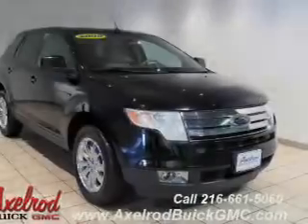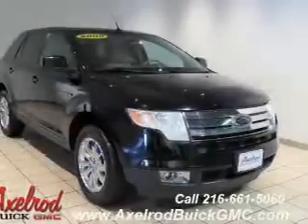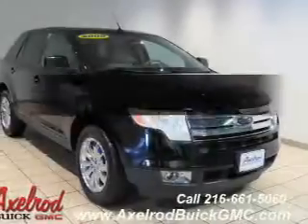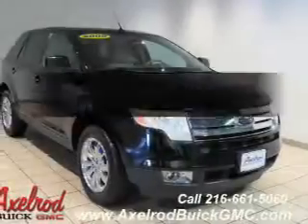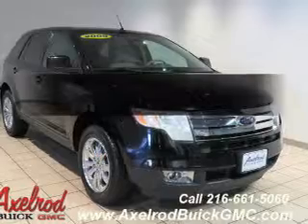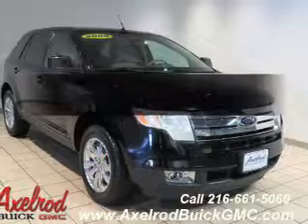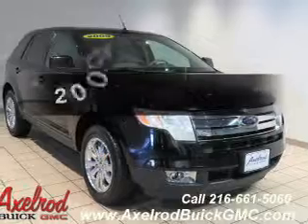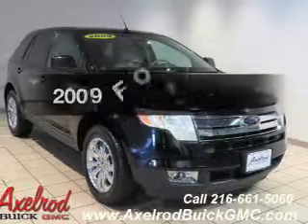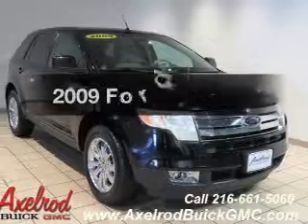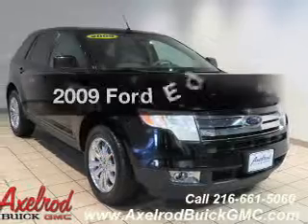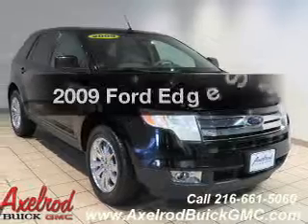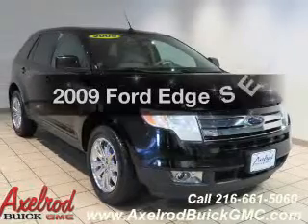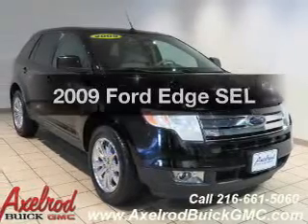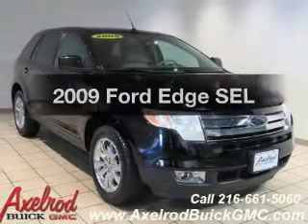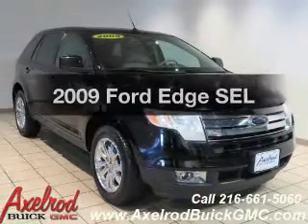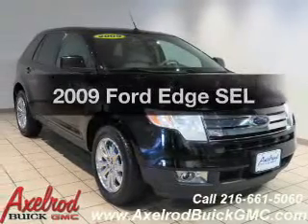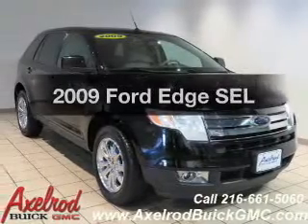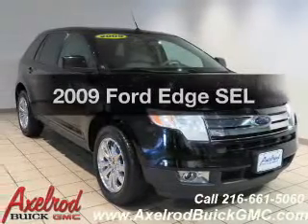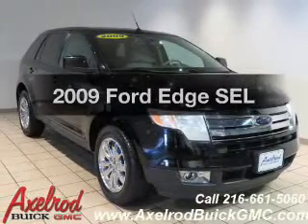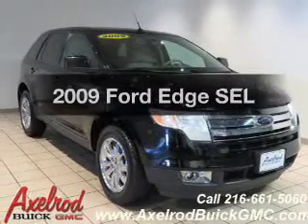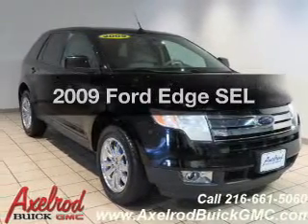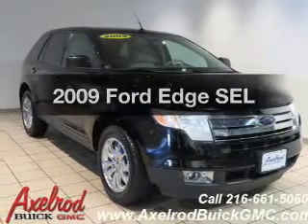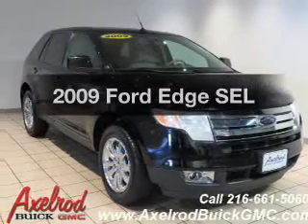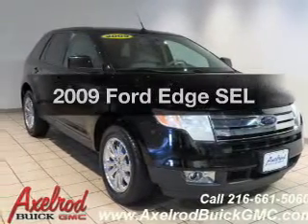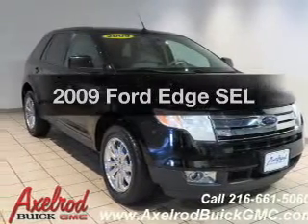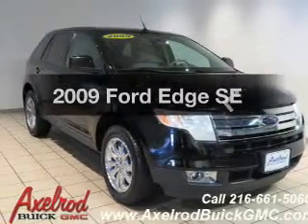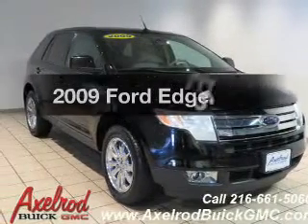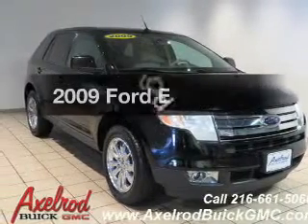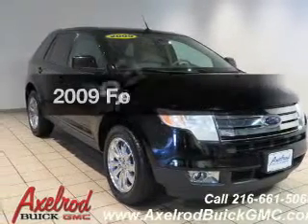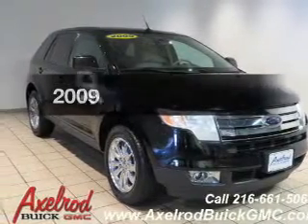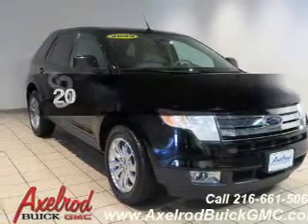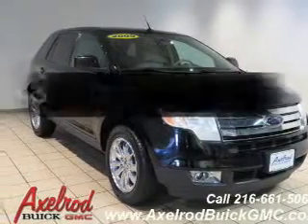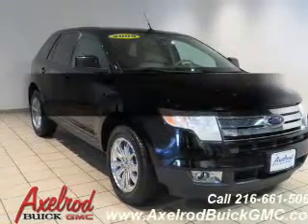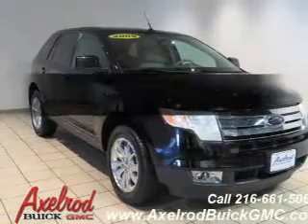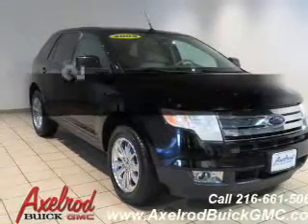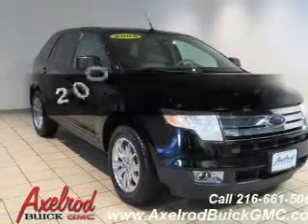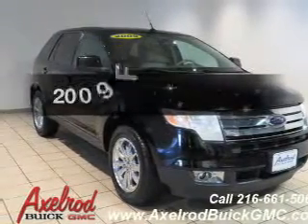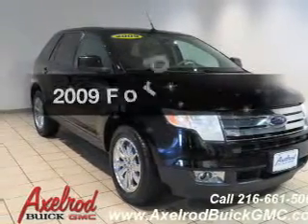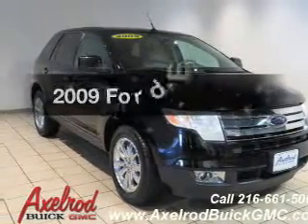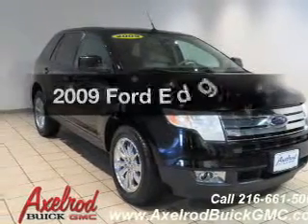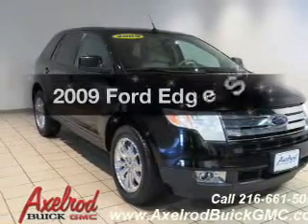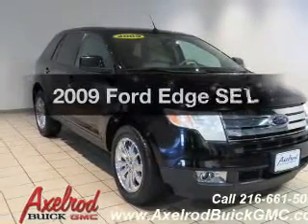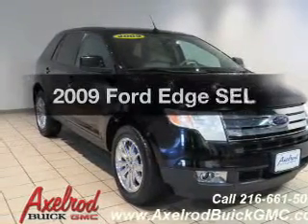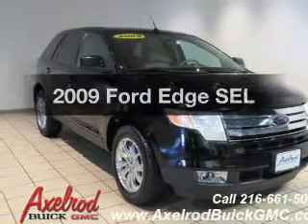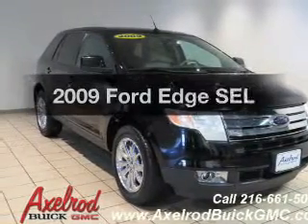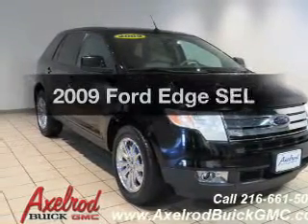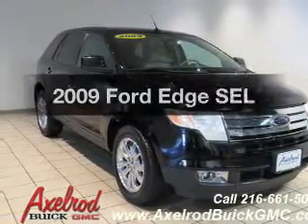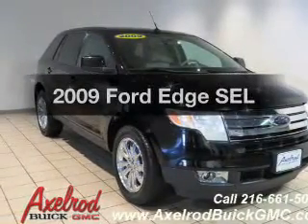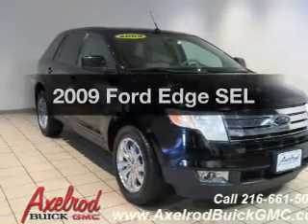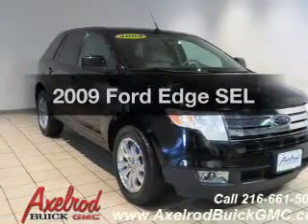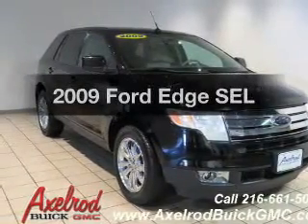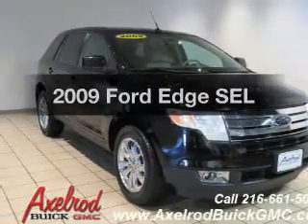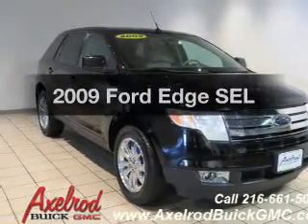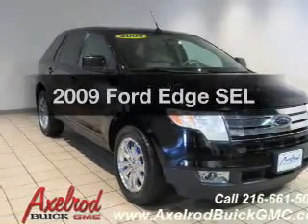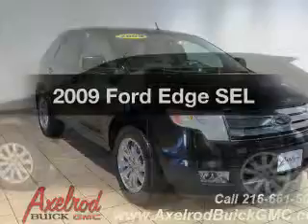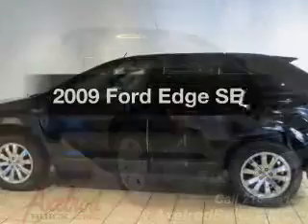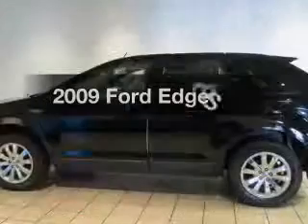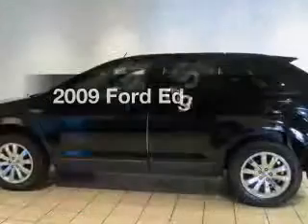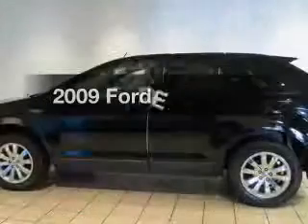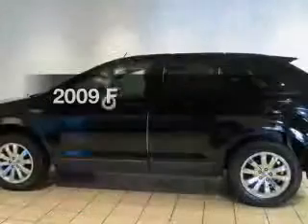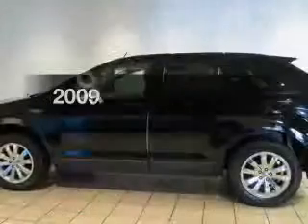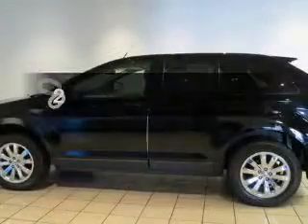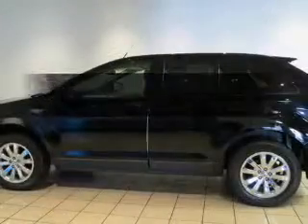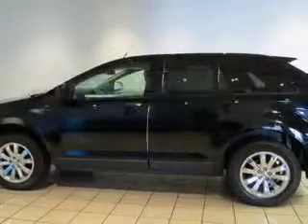Check out this 2009 Ford Edge. Travel the roads in style and comfort in this great vehicle.